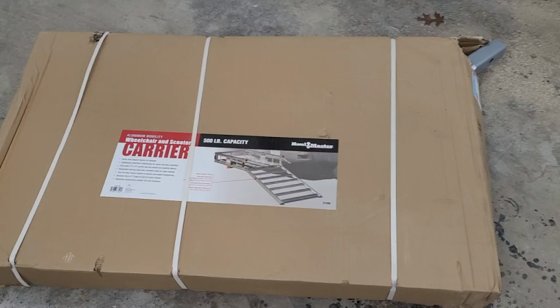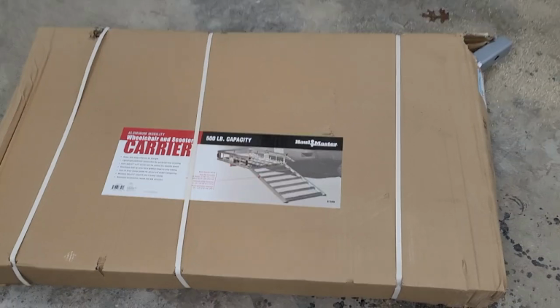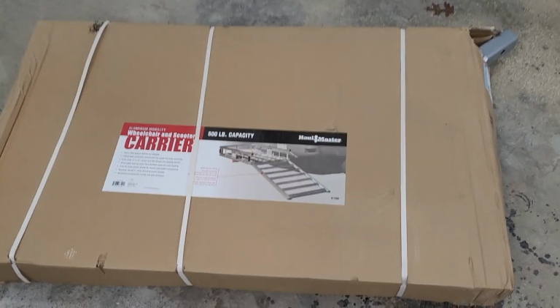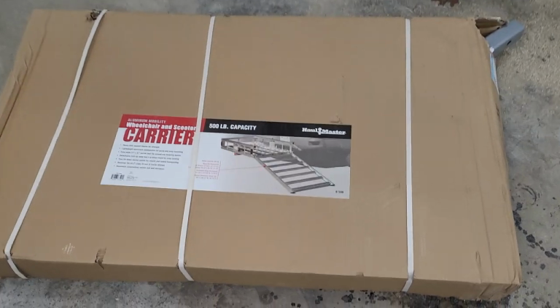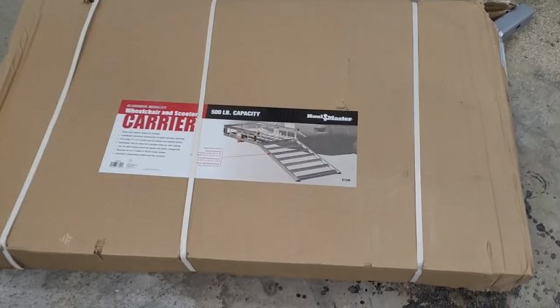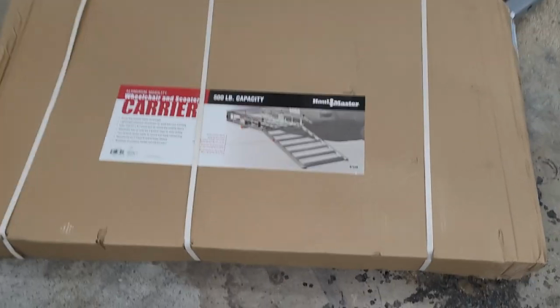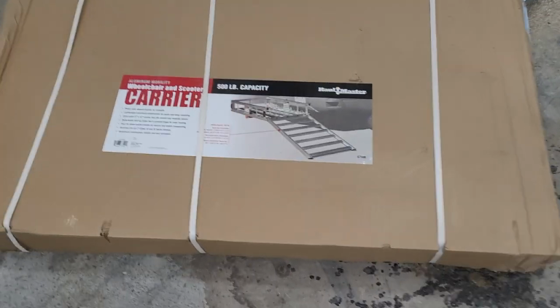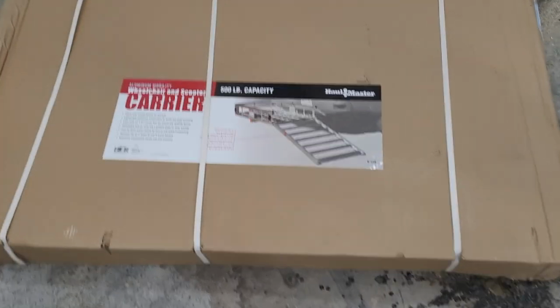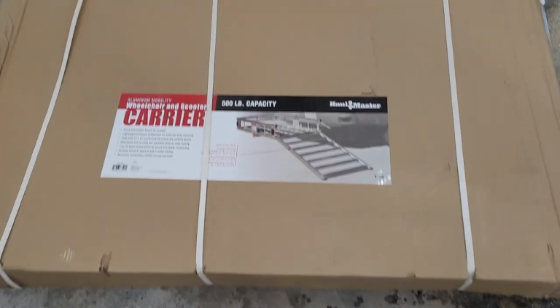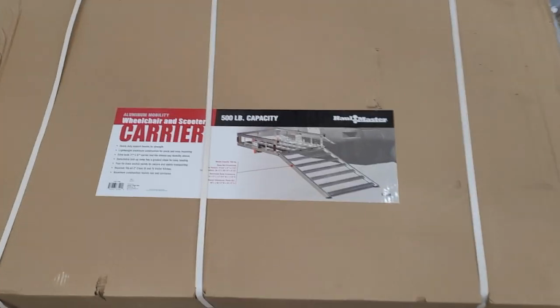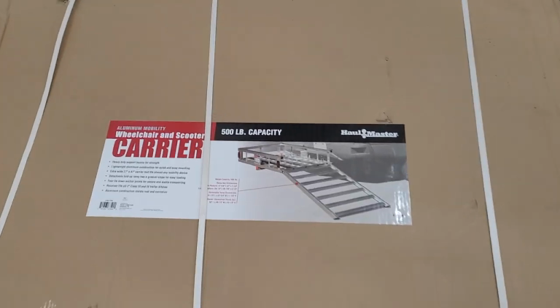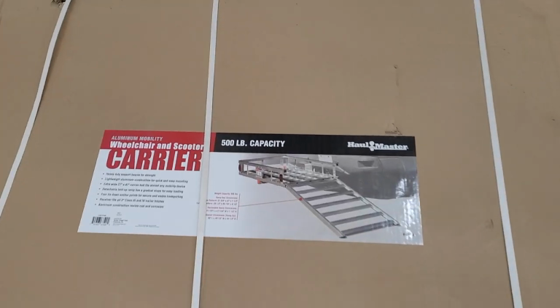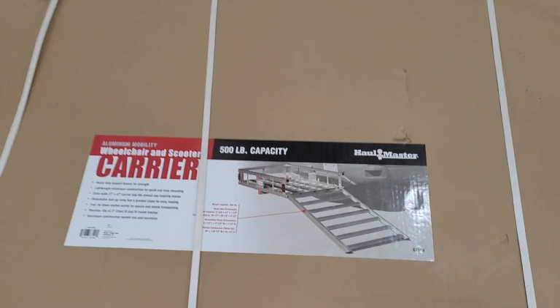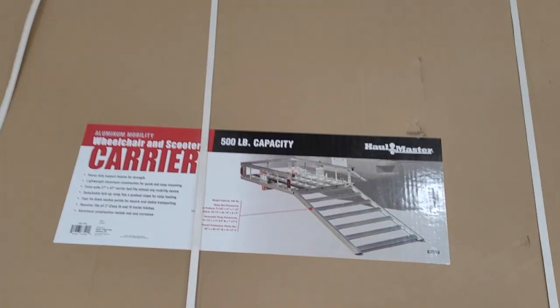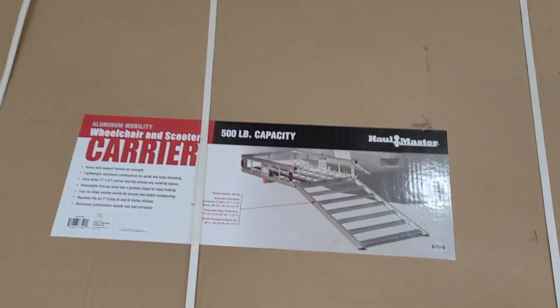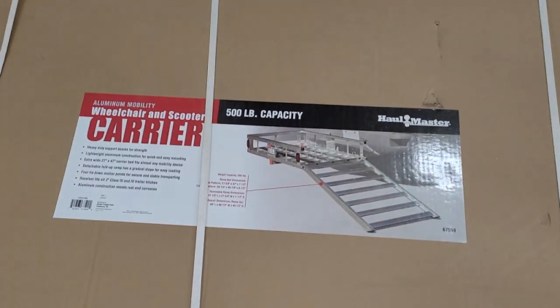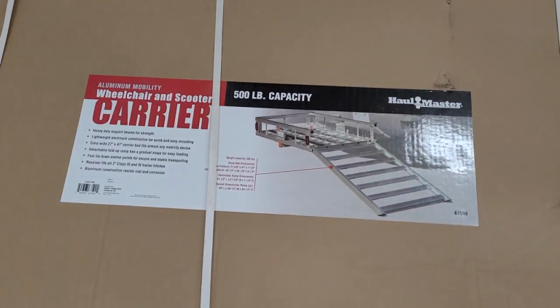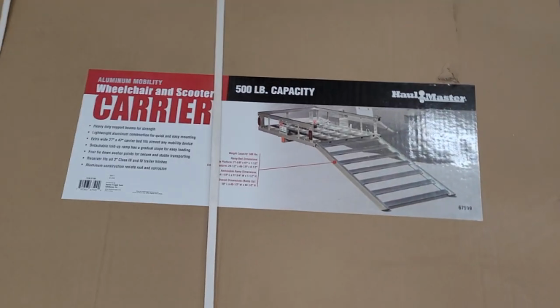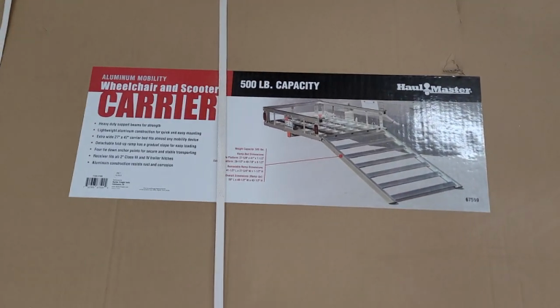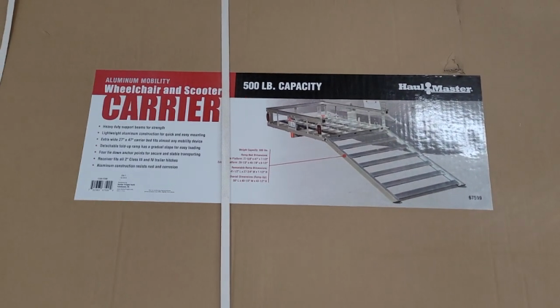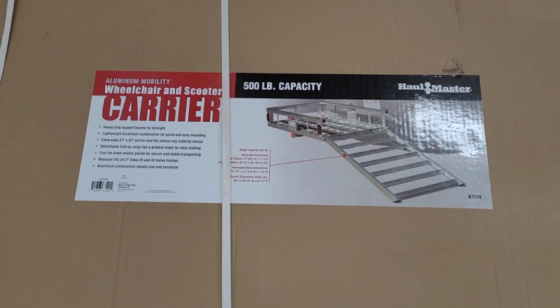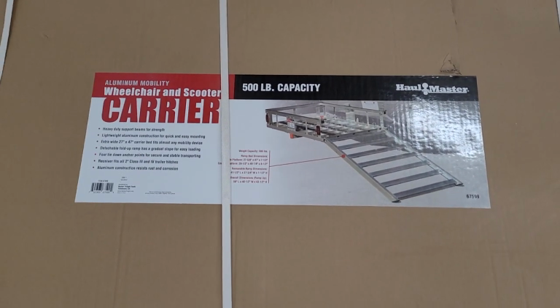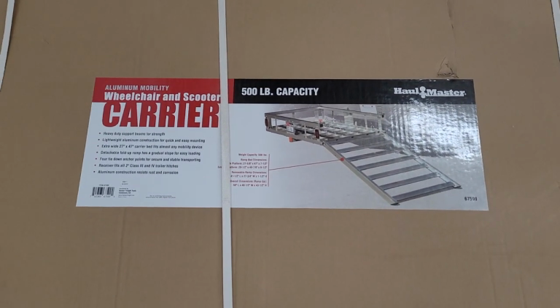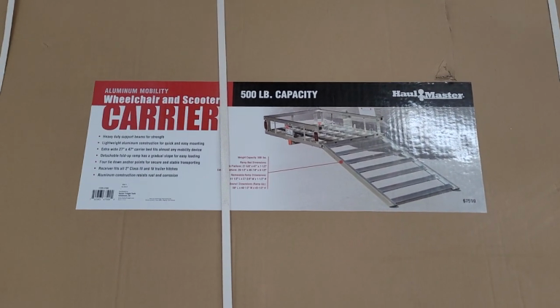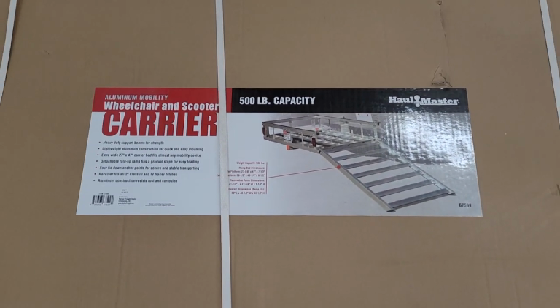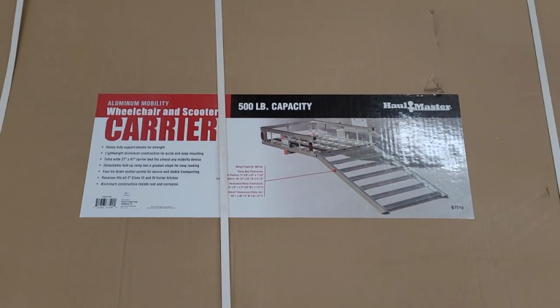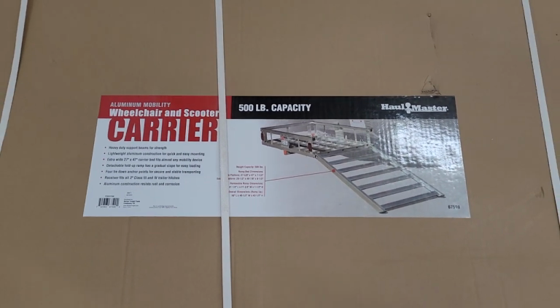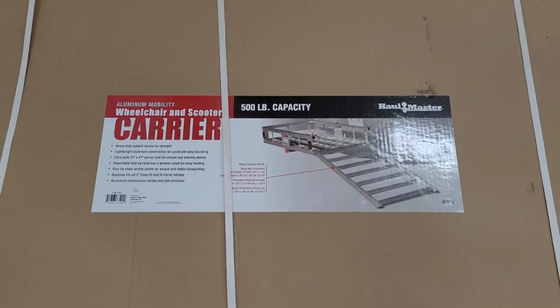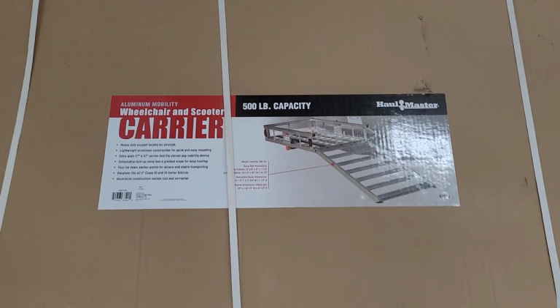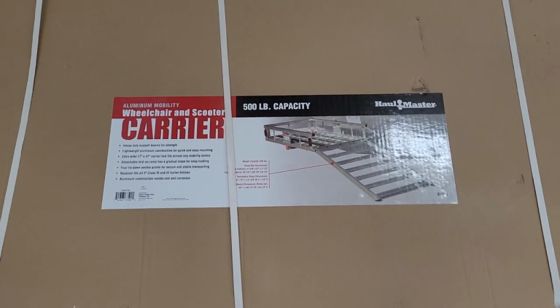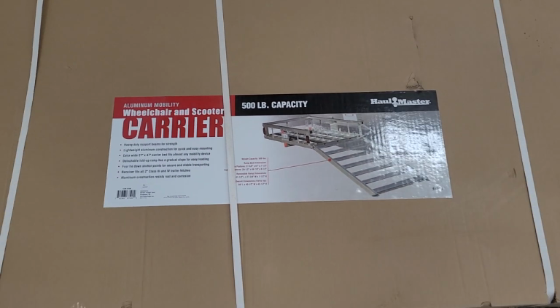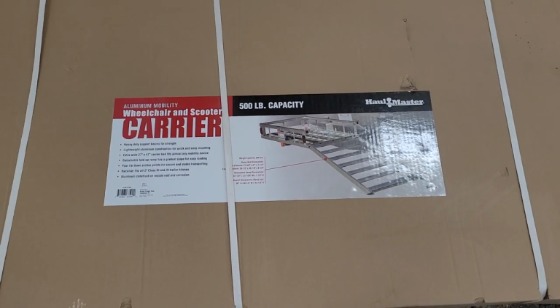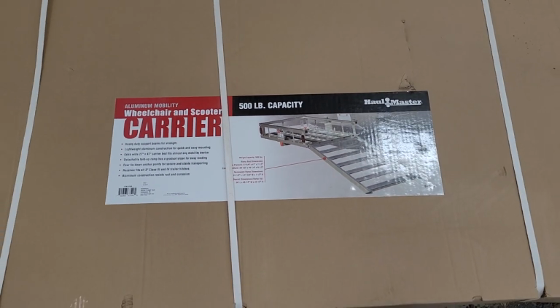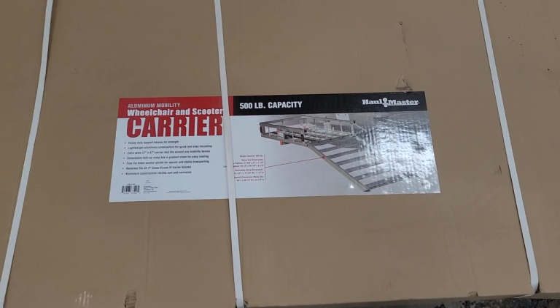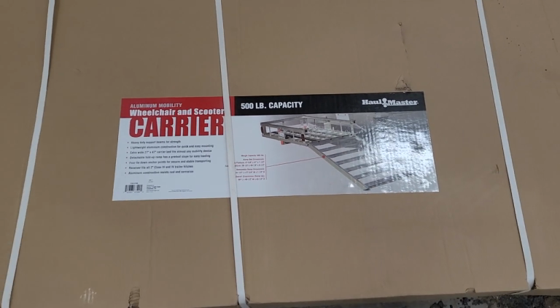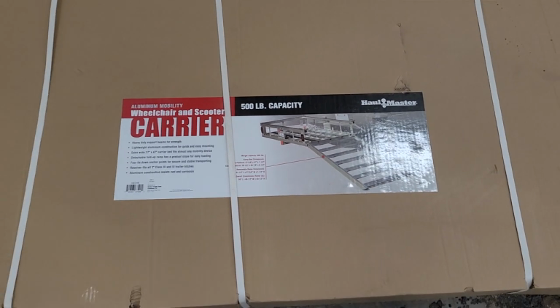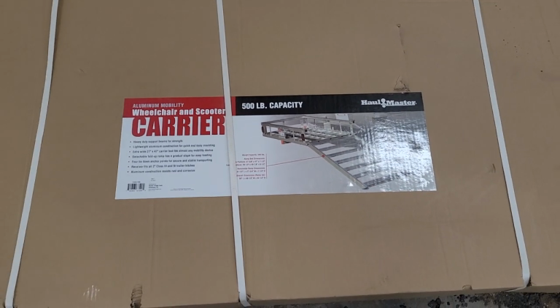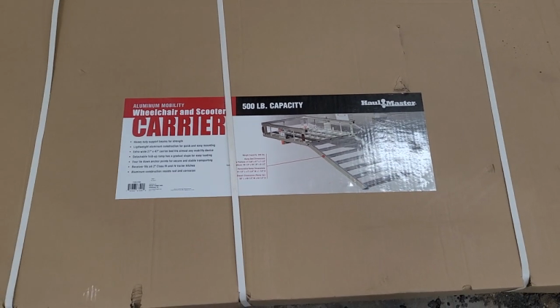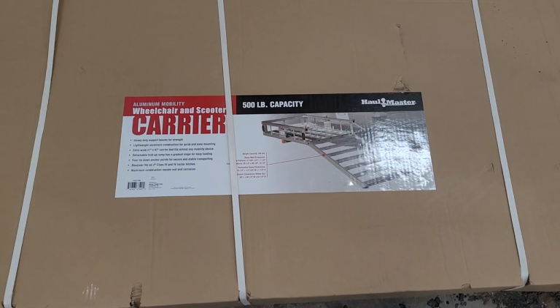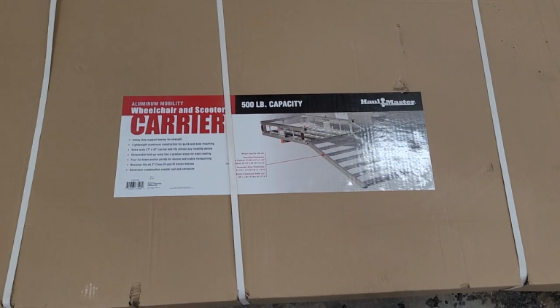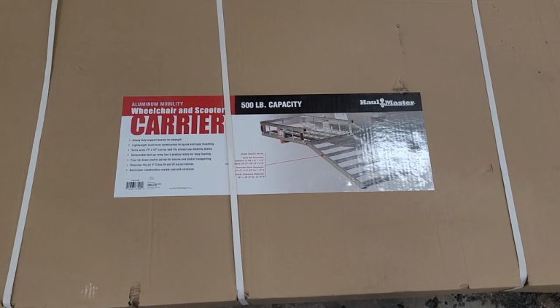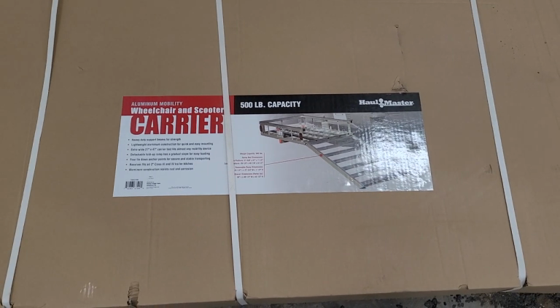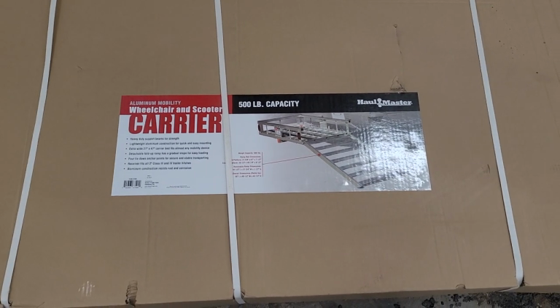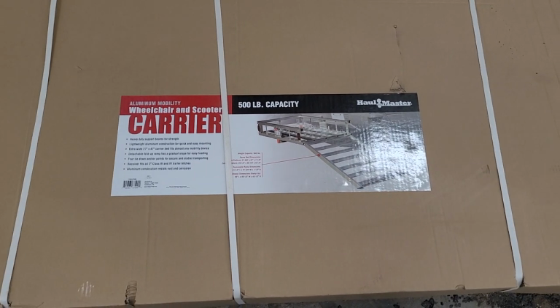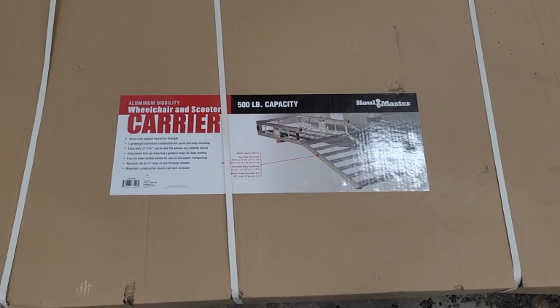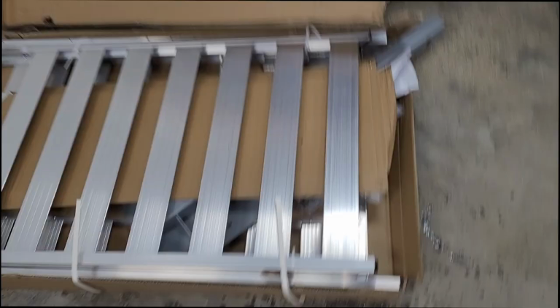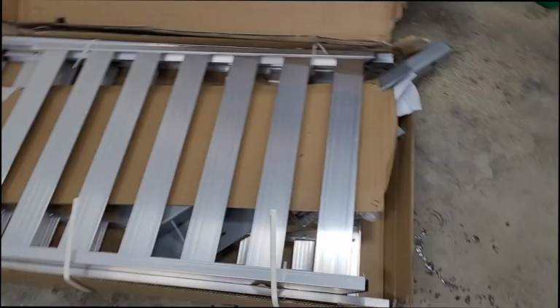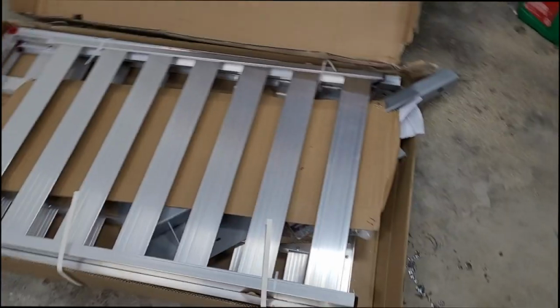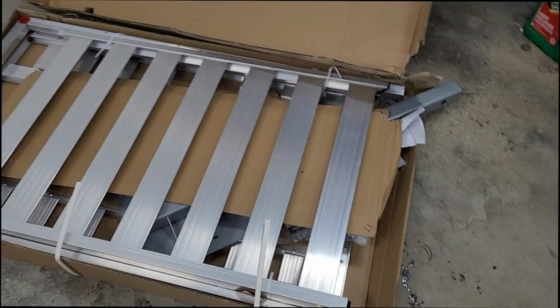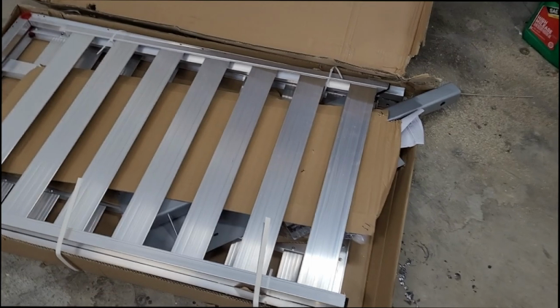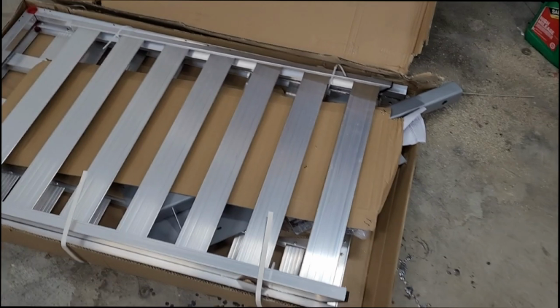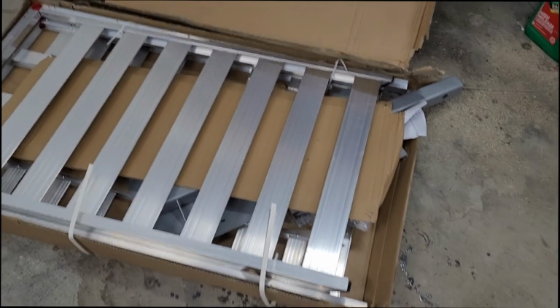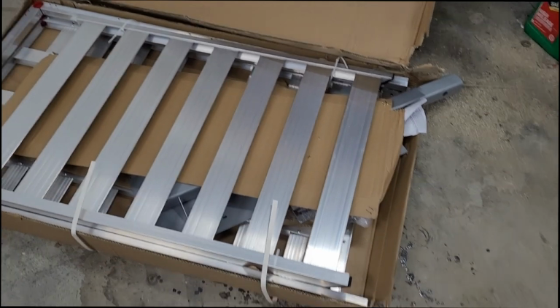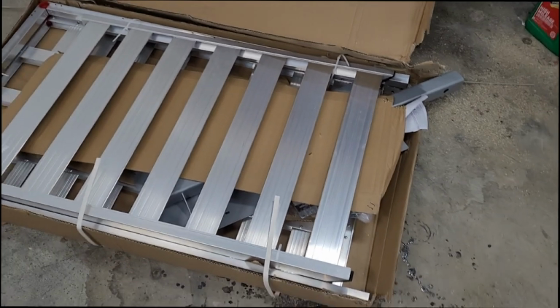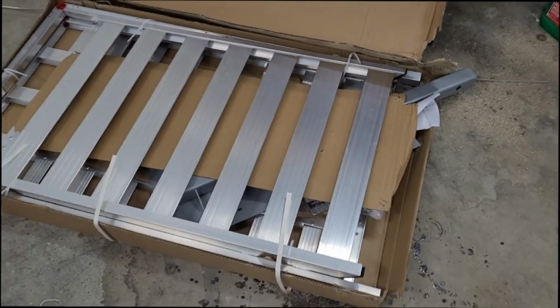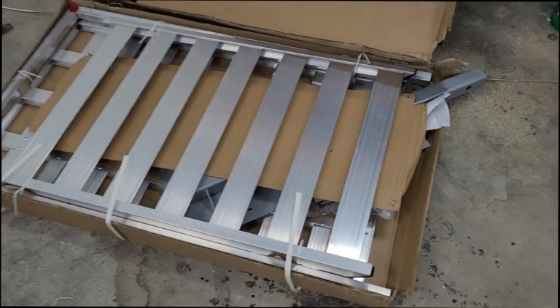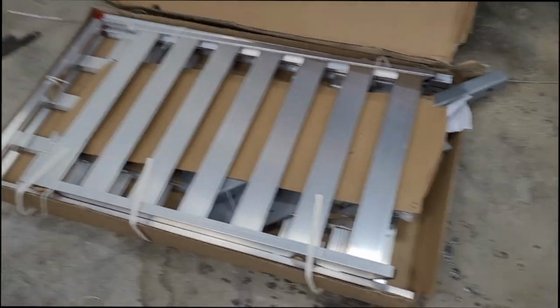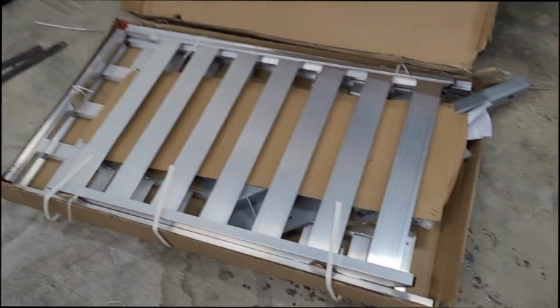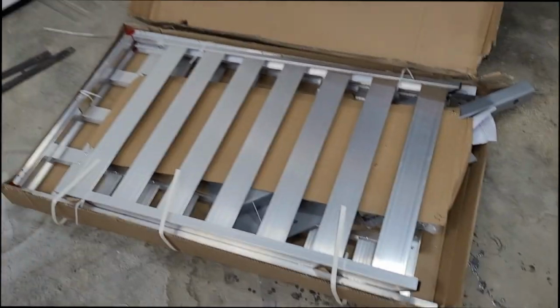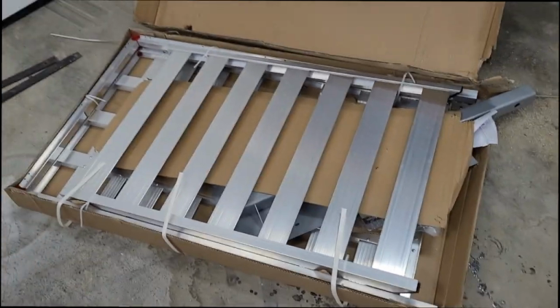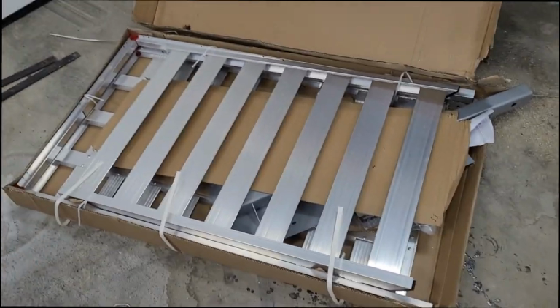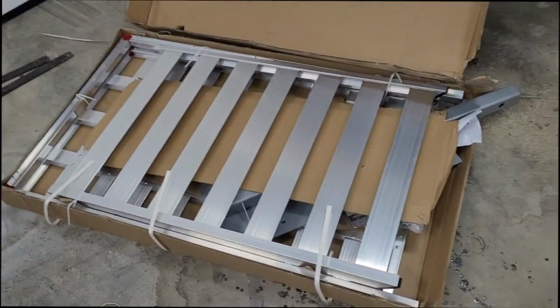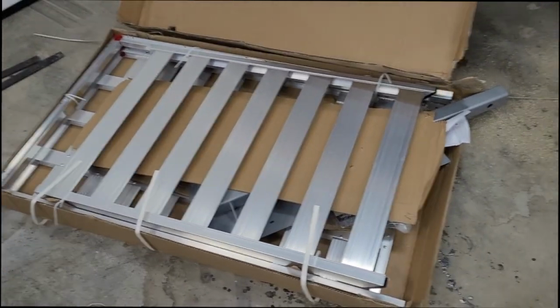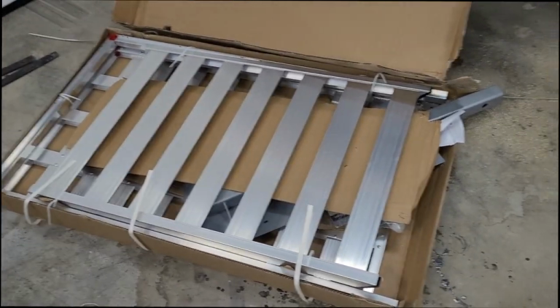Today on Devin's Garage, we're going to take a look at this Hallmaster 500-pound capacity aluminum mobility wheelchair and scooter carrier.